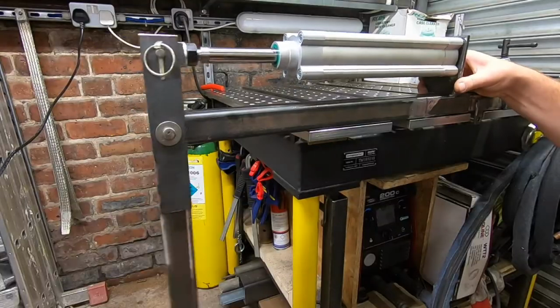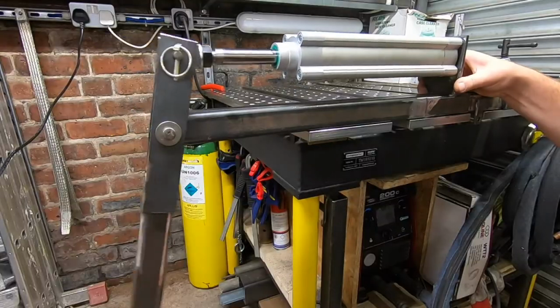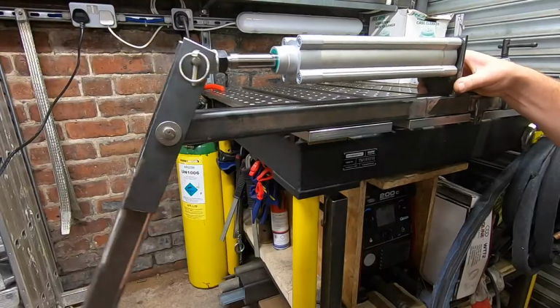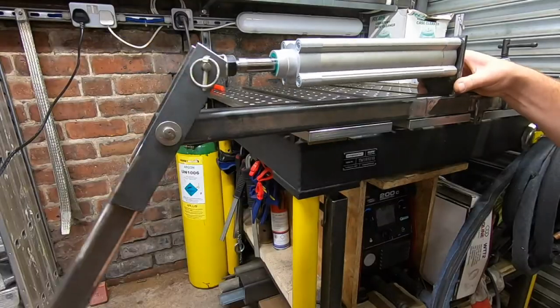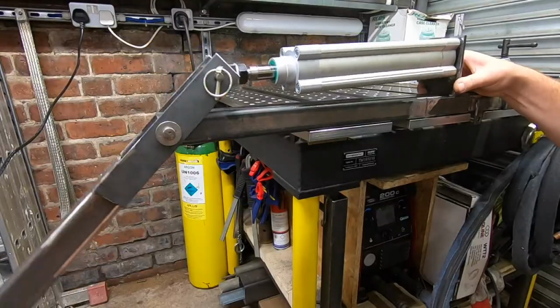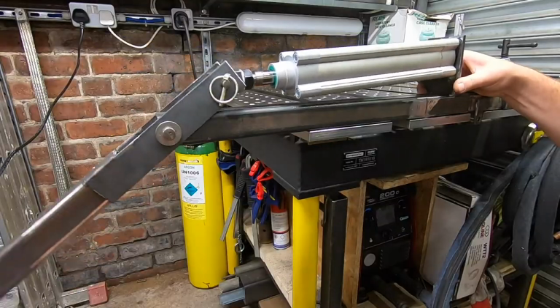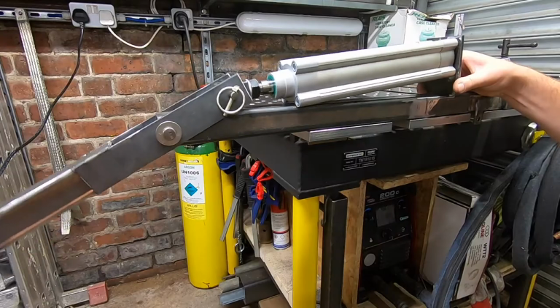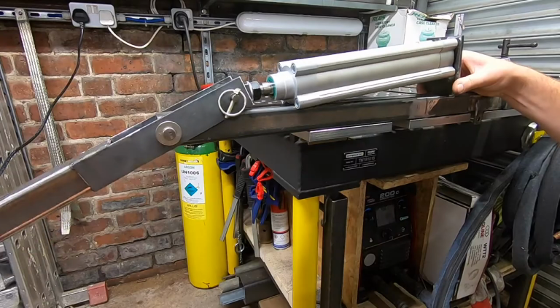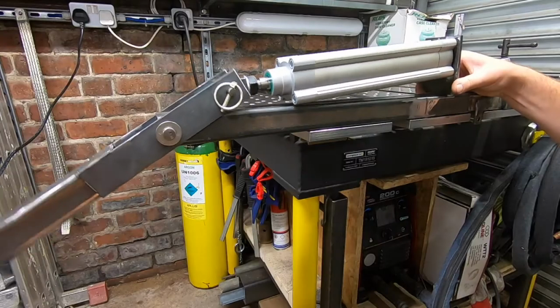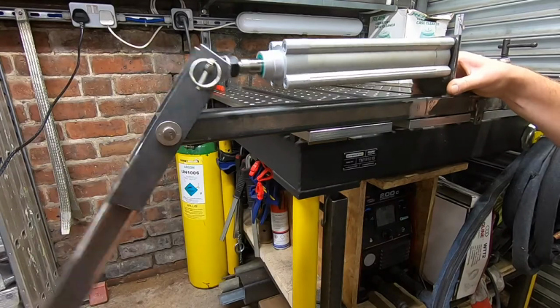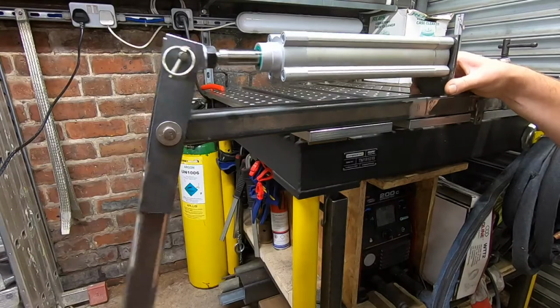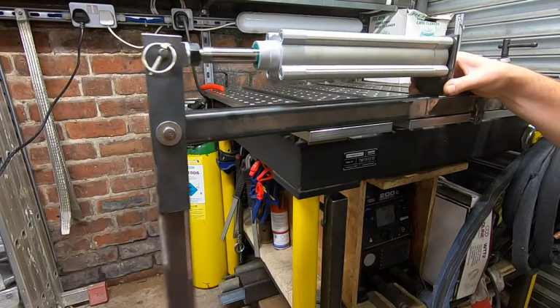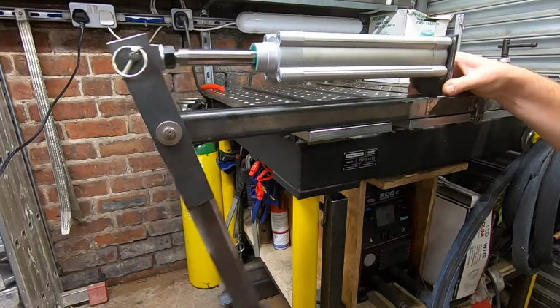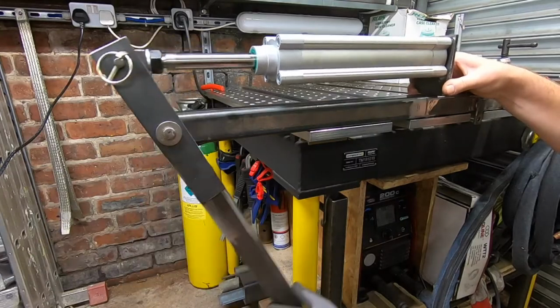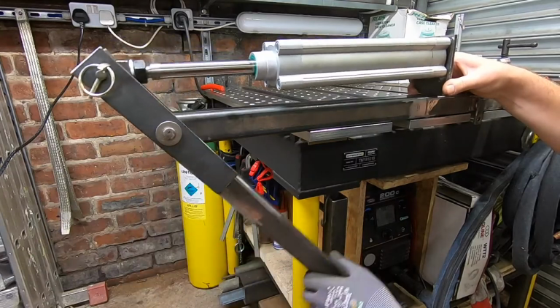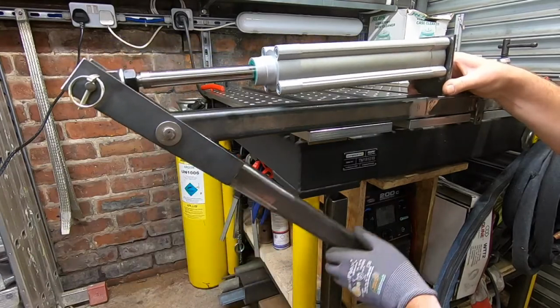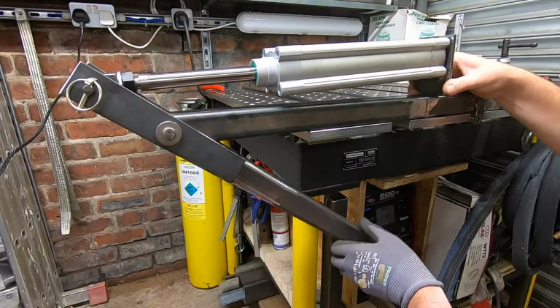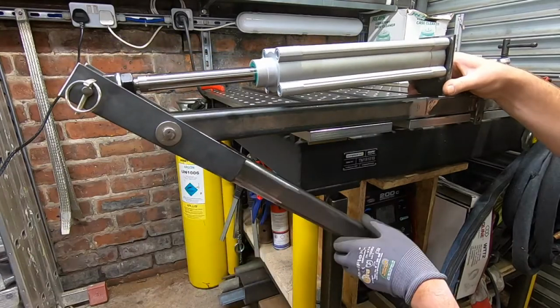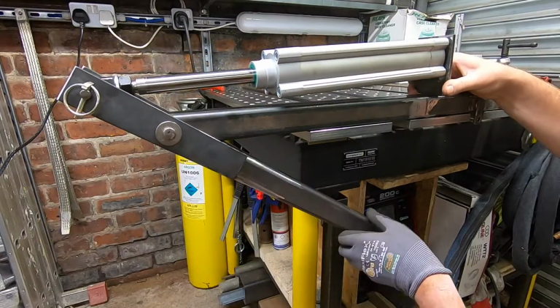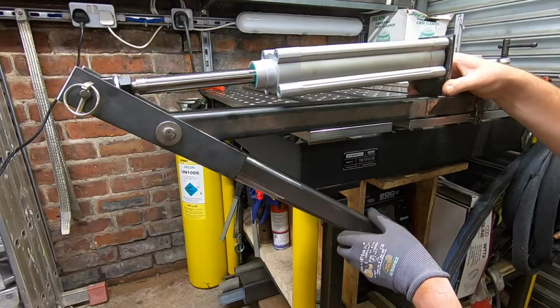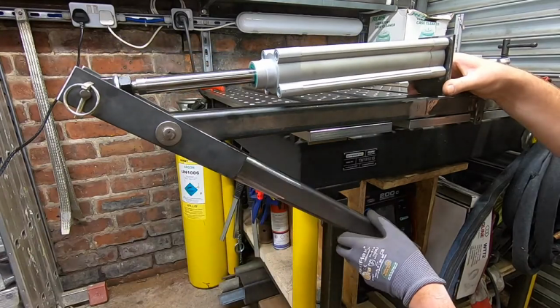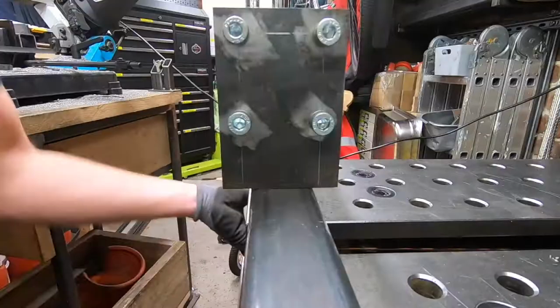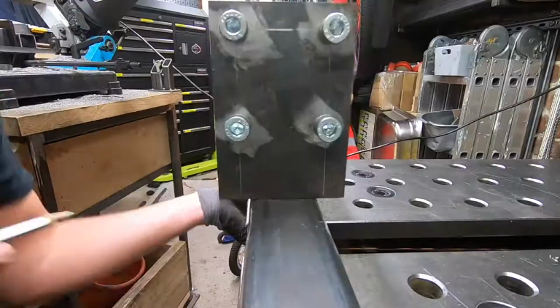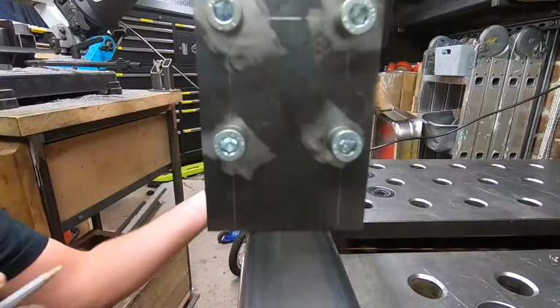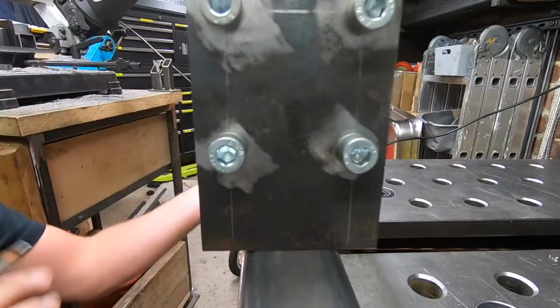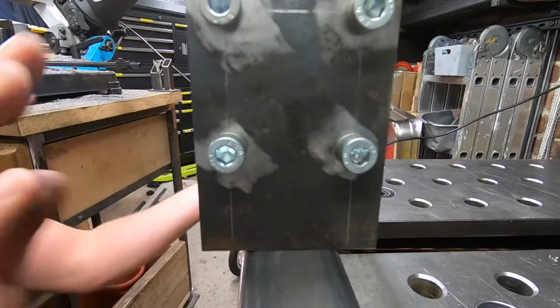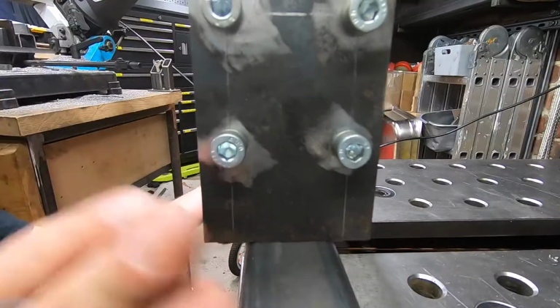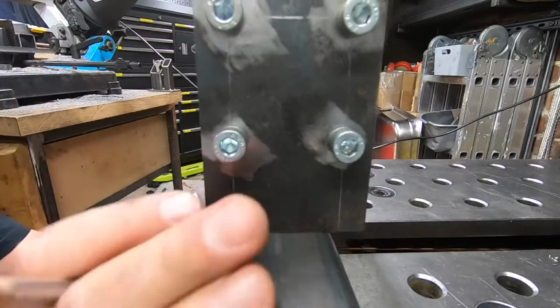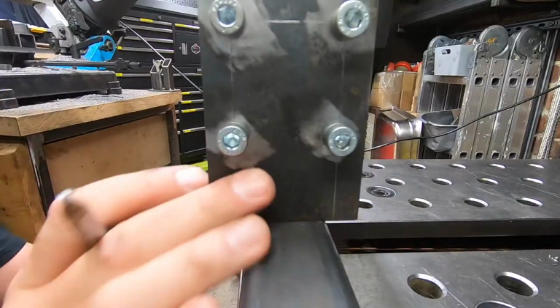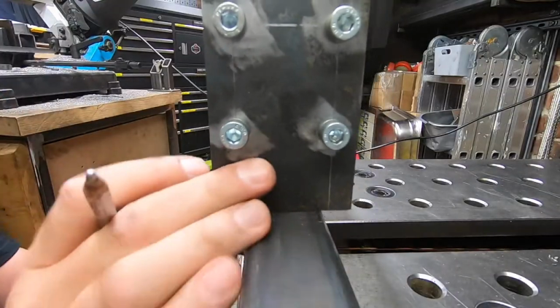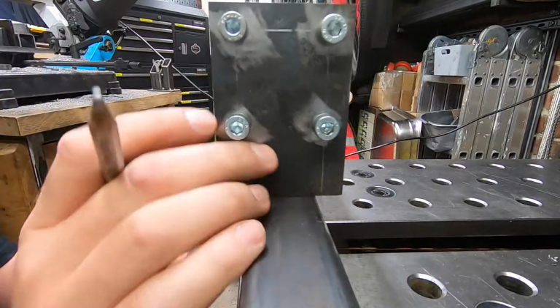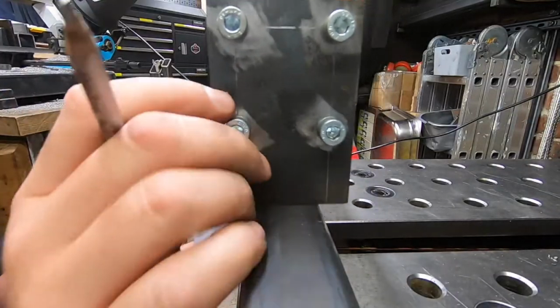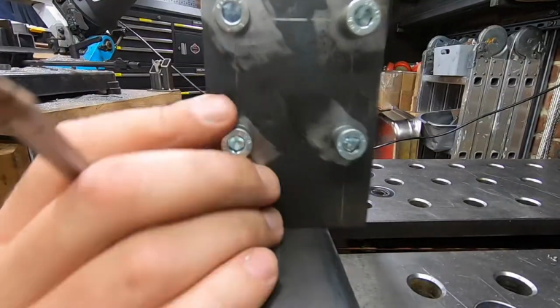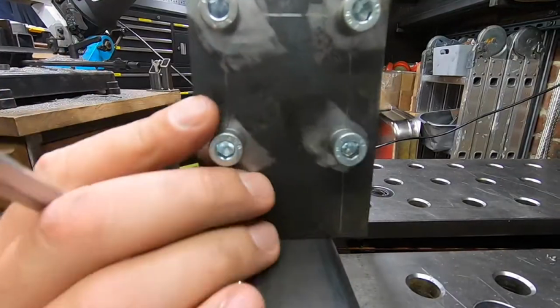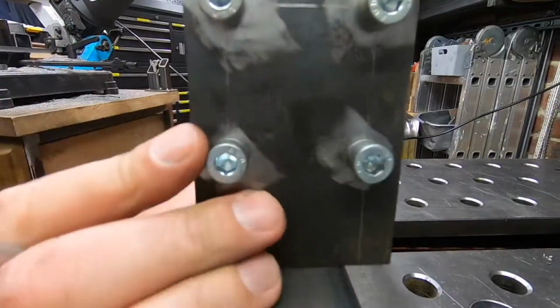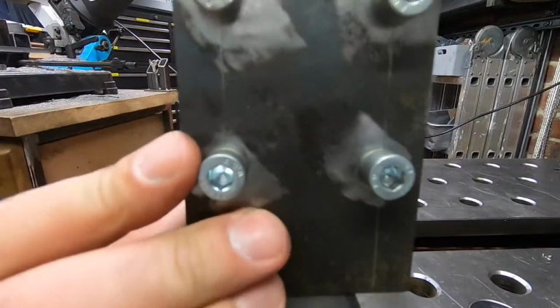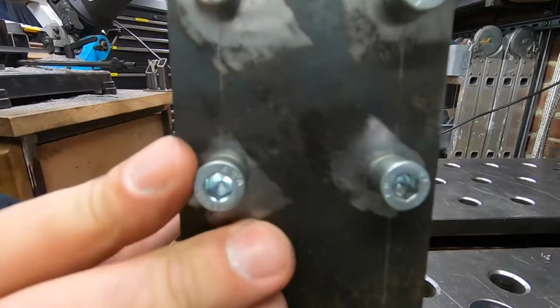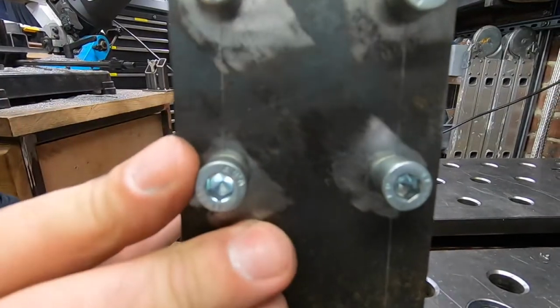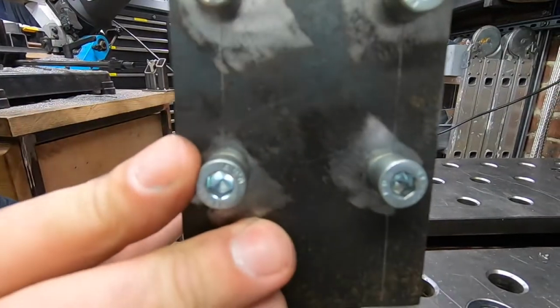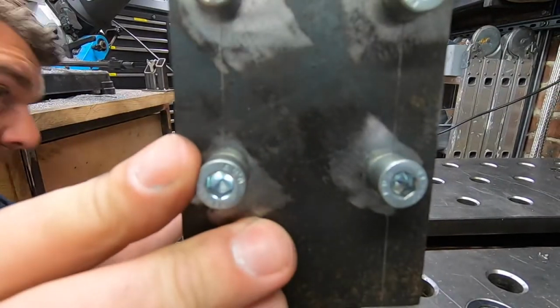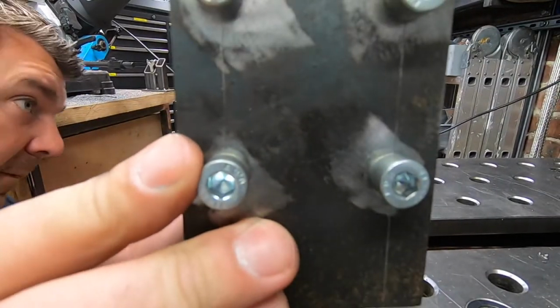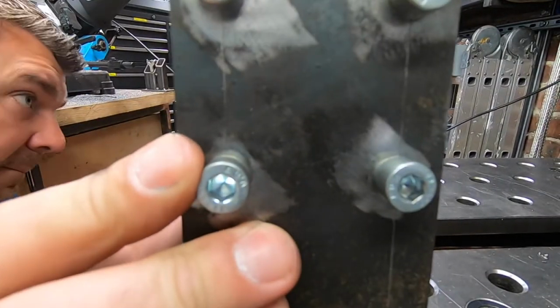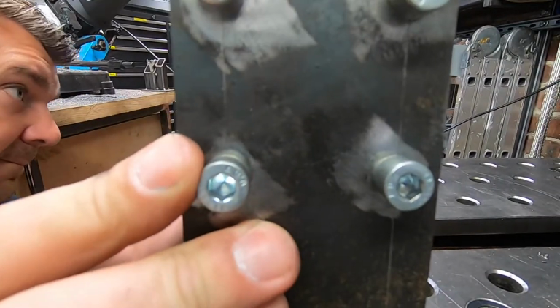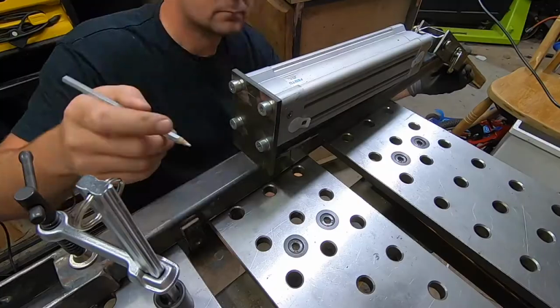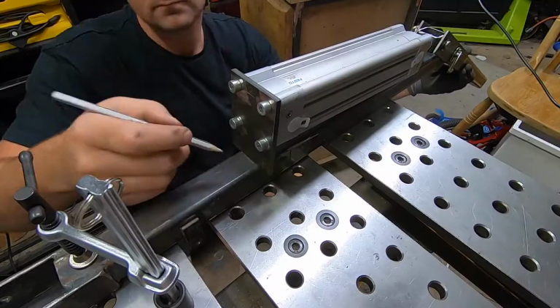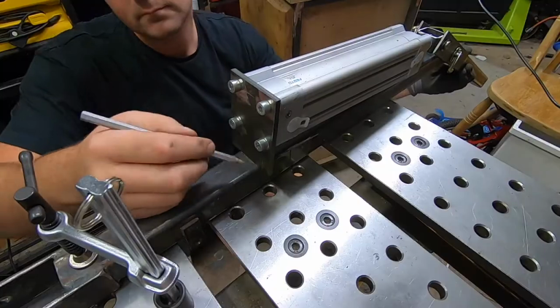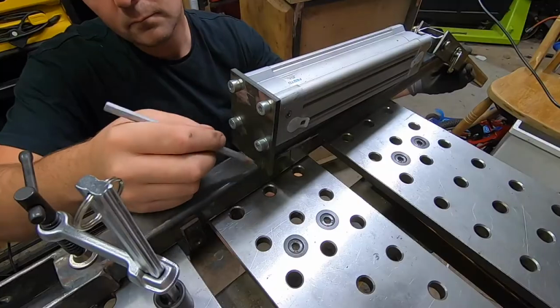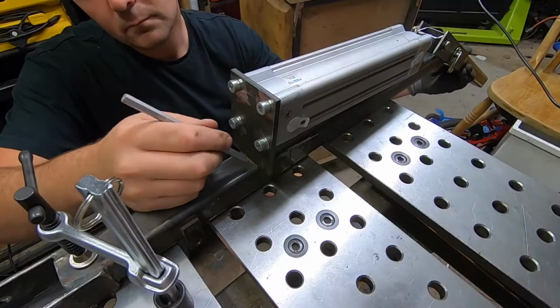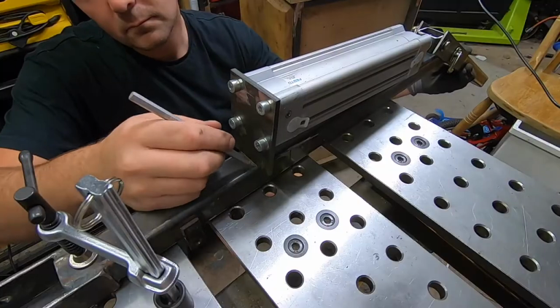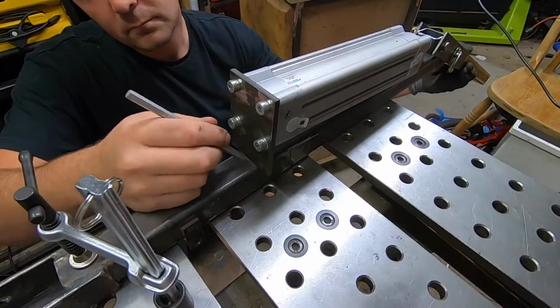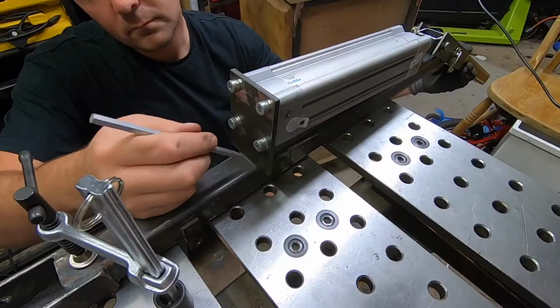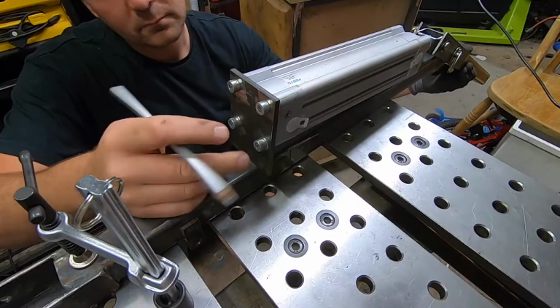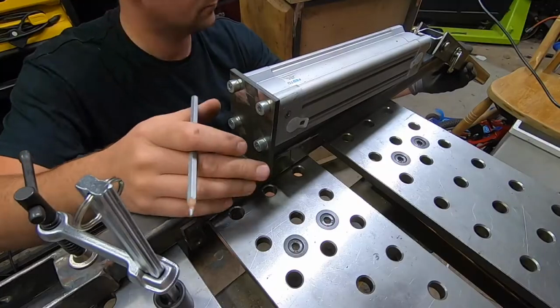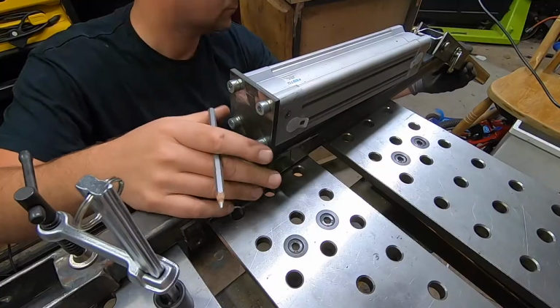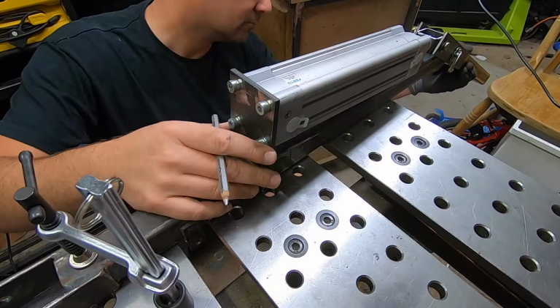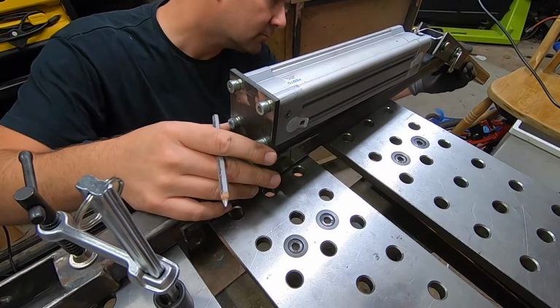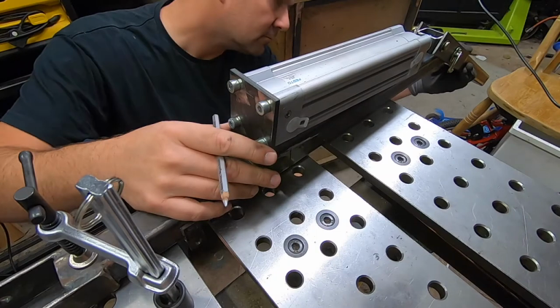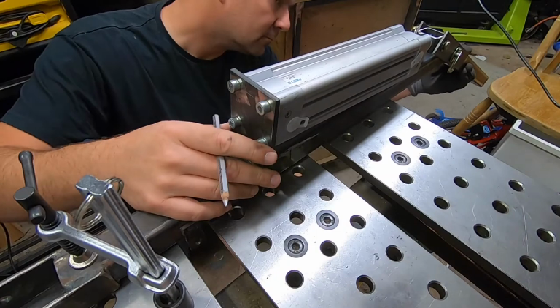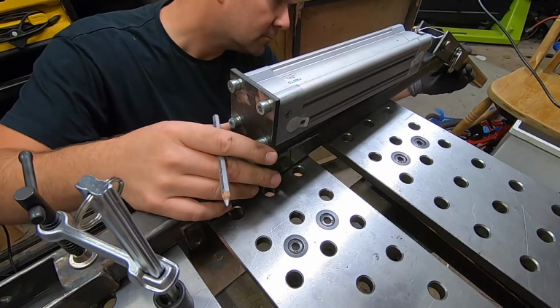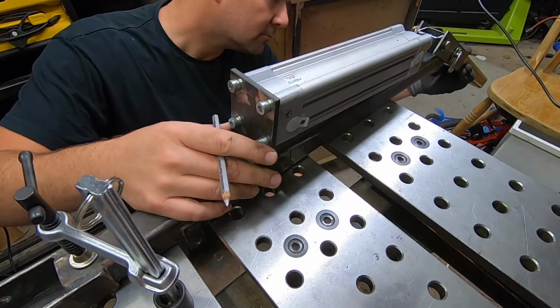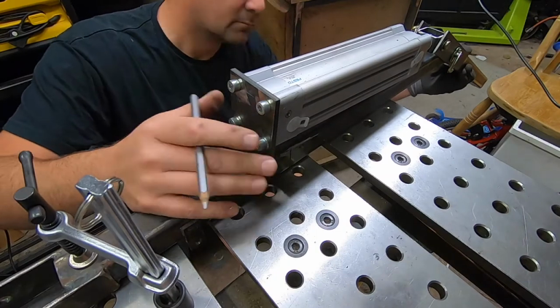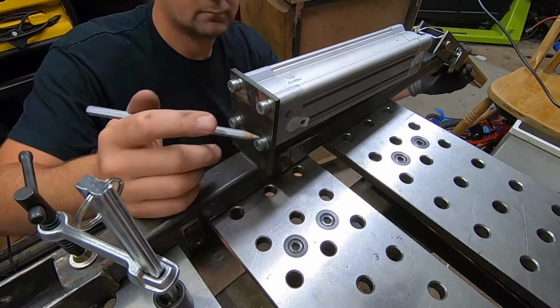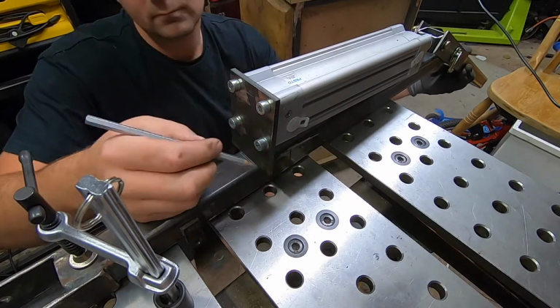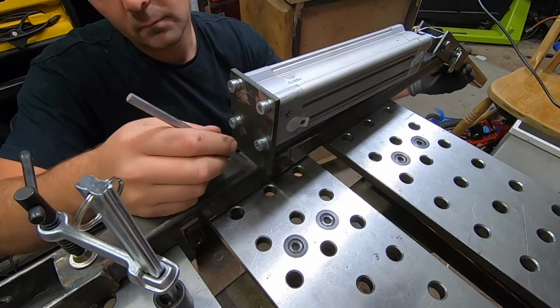Here I'm making sure the cylinder stroke bottoms out before the mechanism wants to bend and damage the cylinder rod.